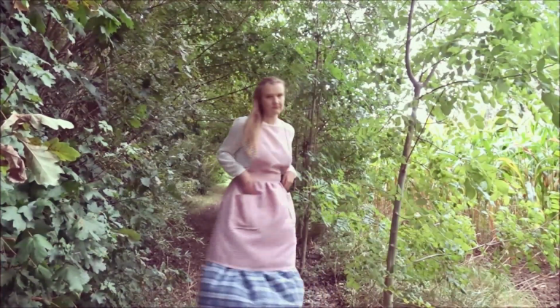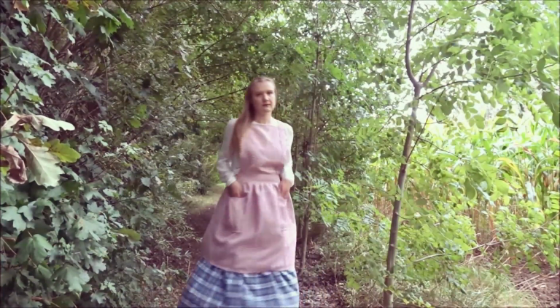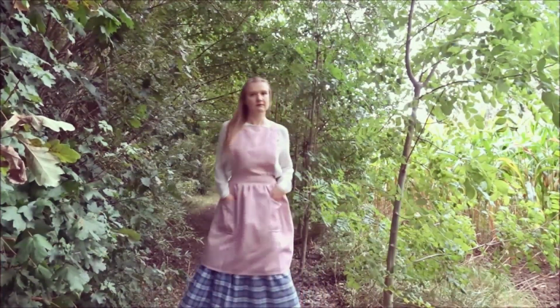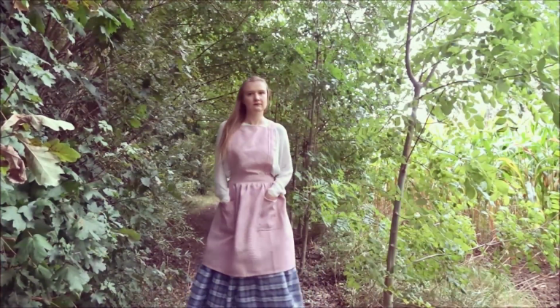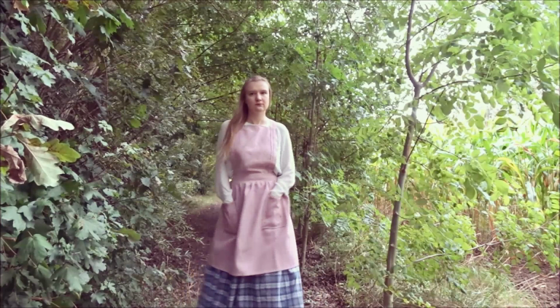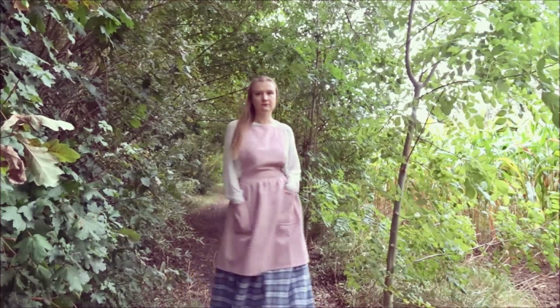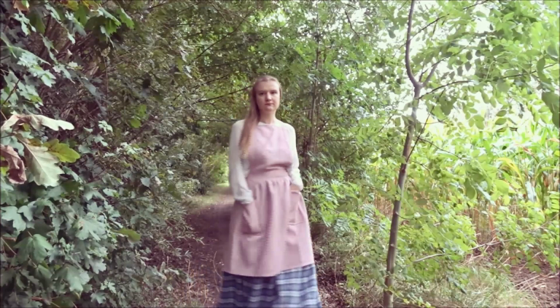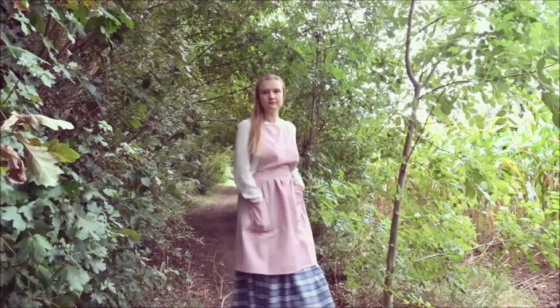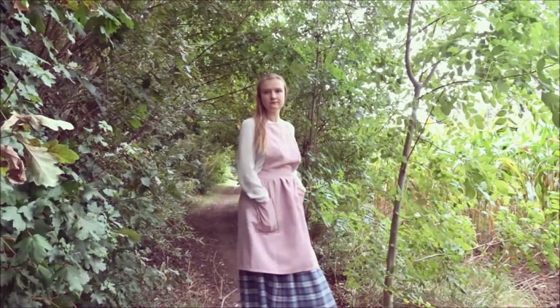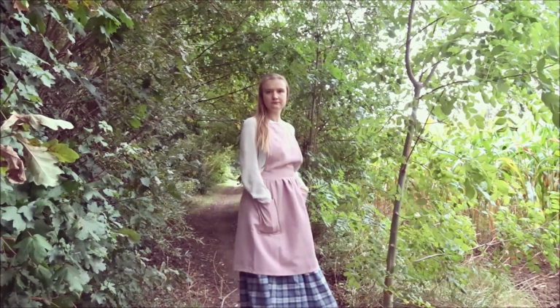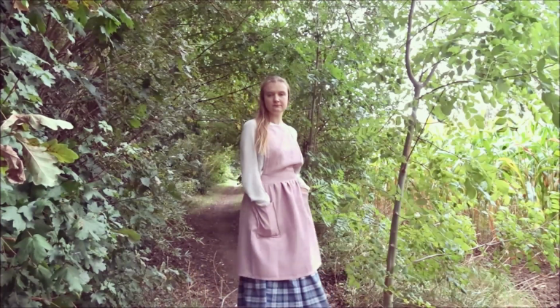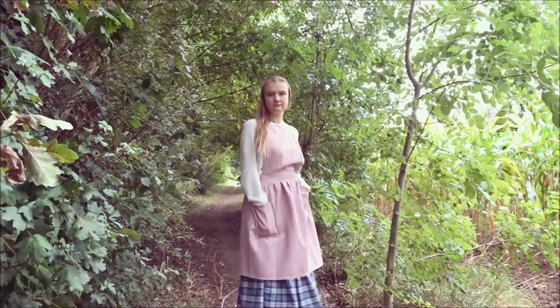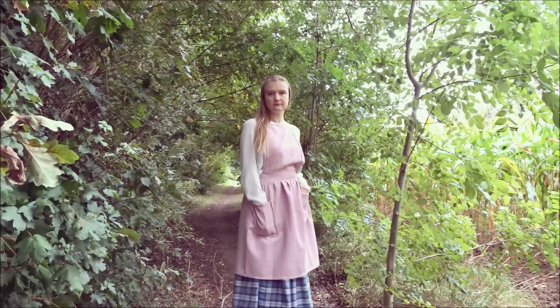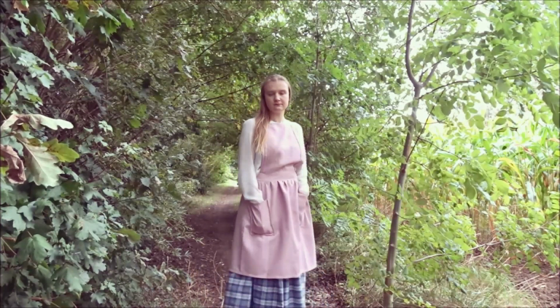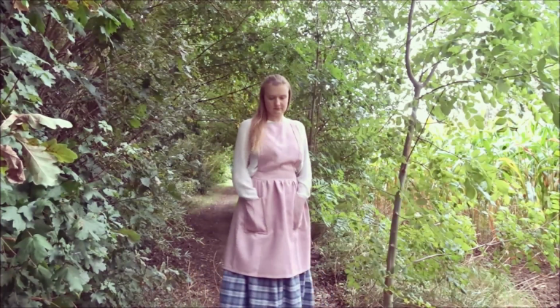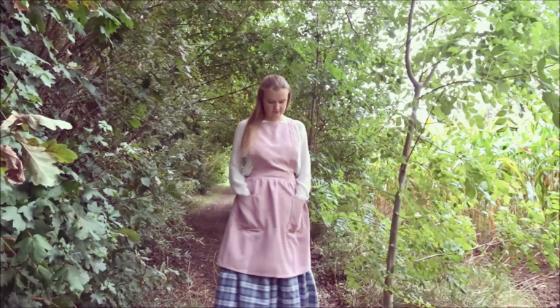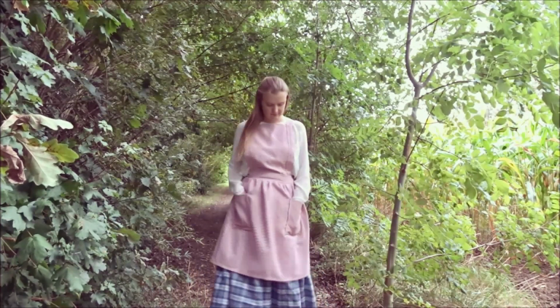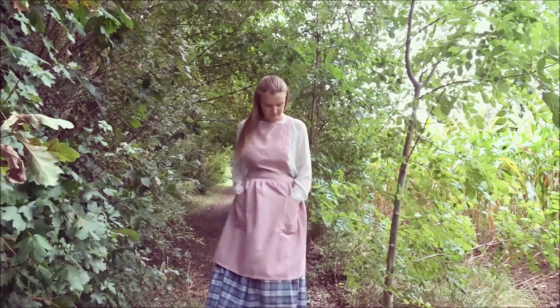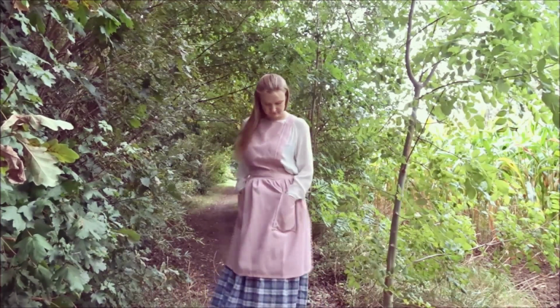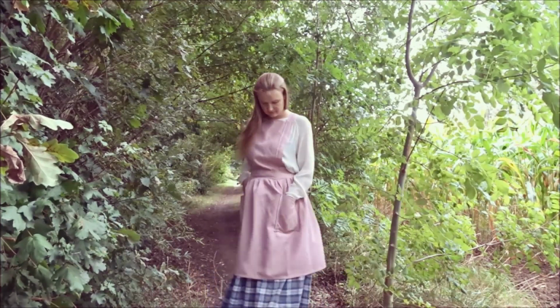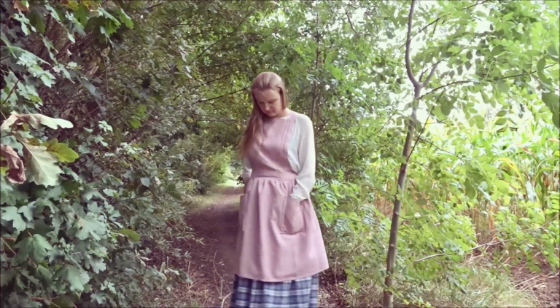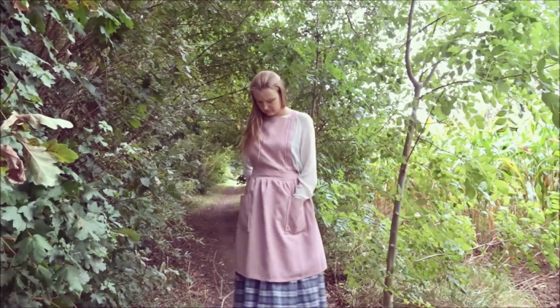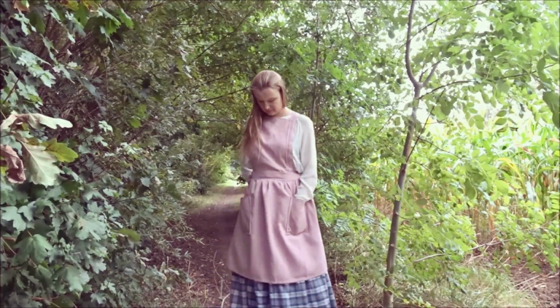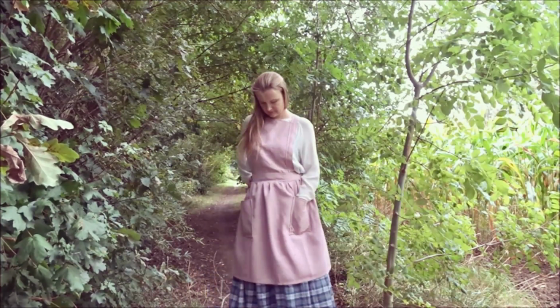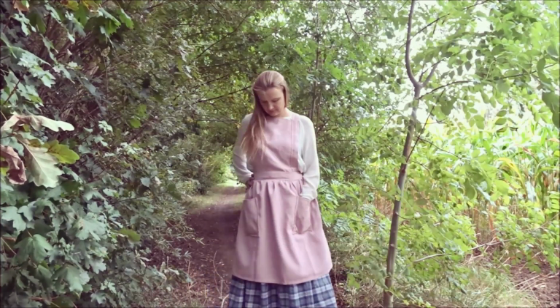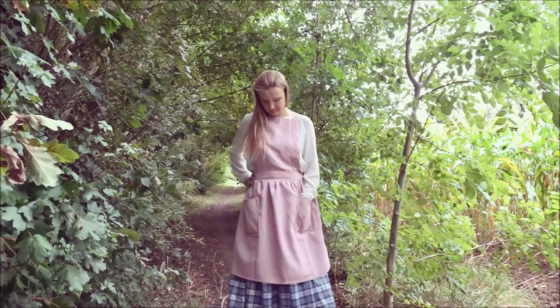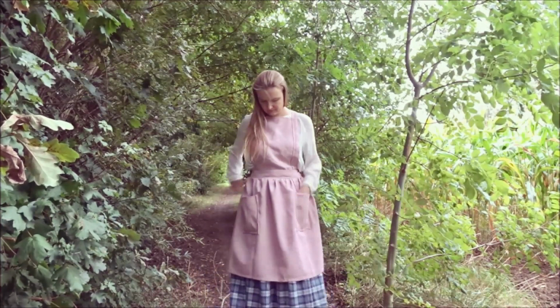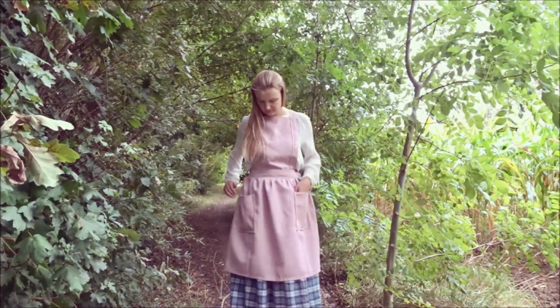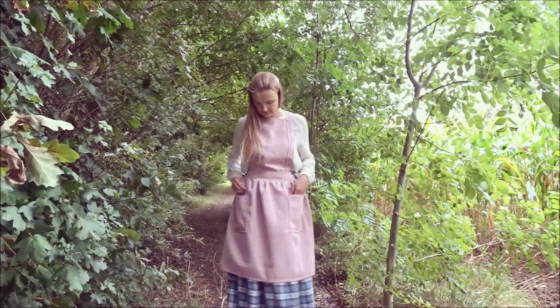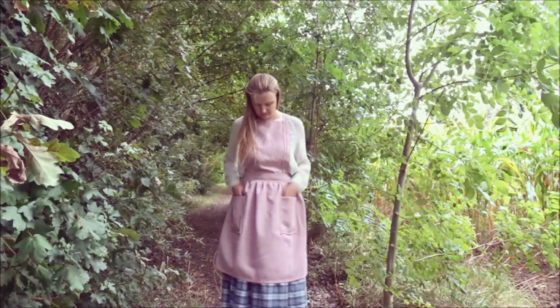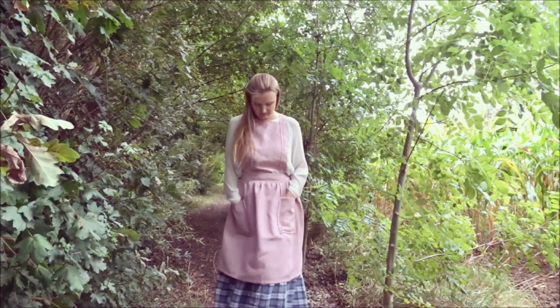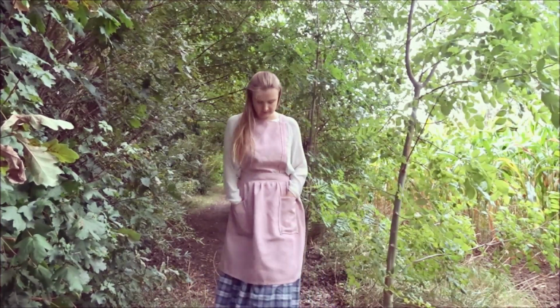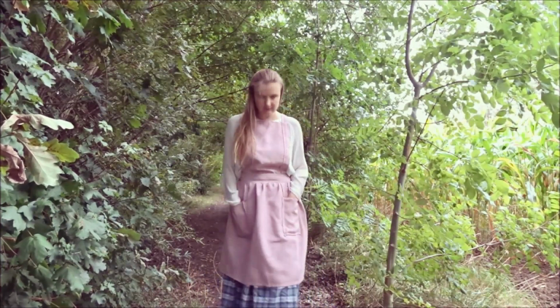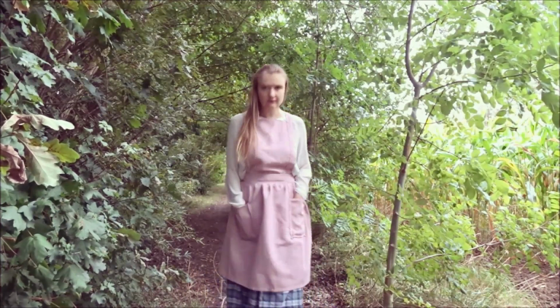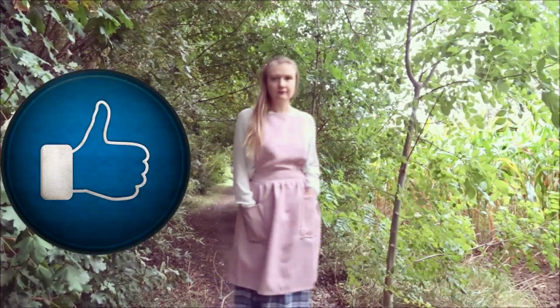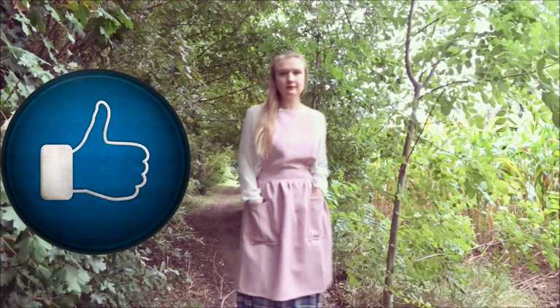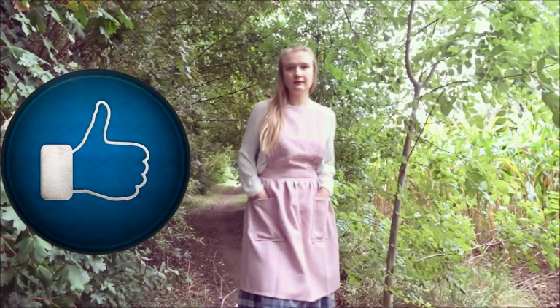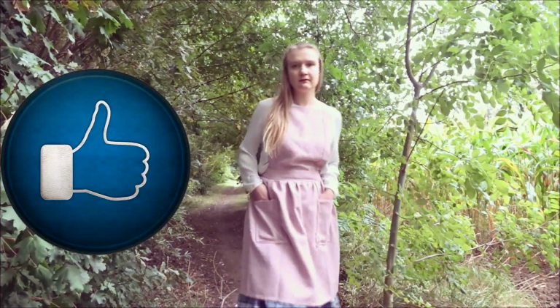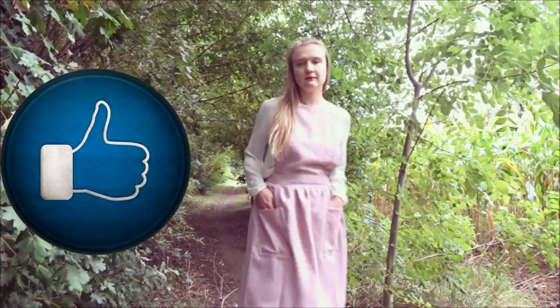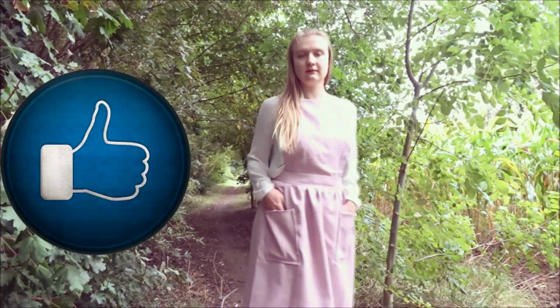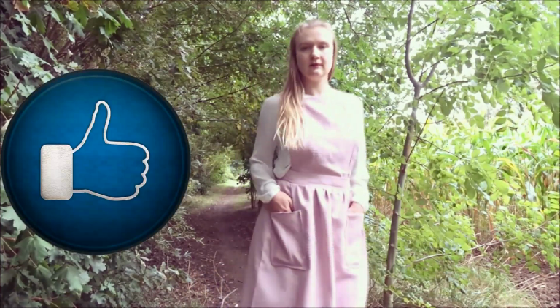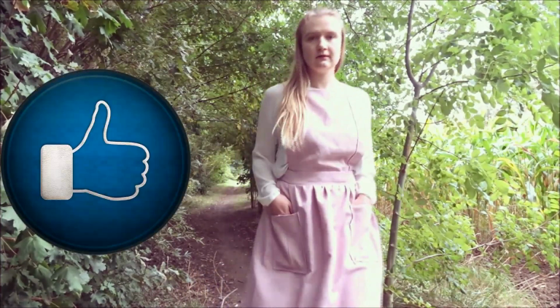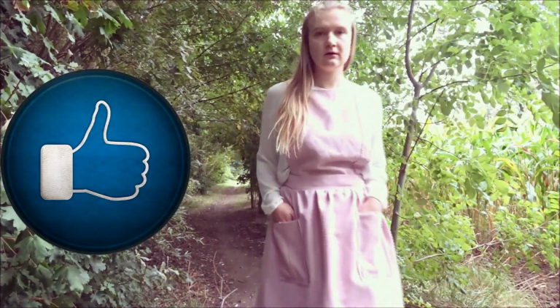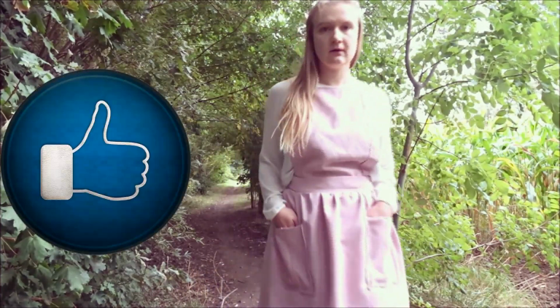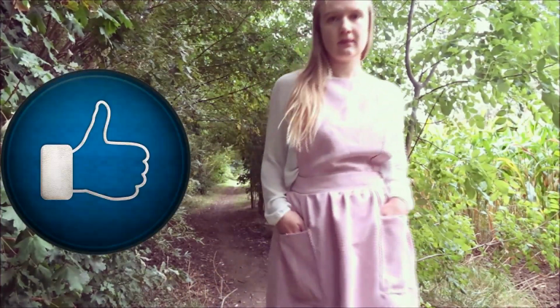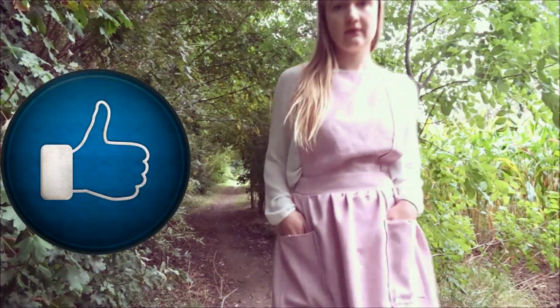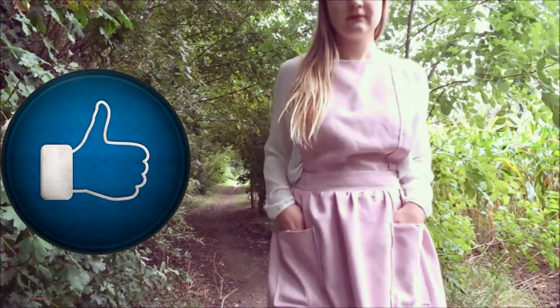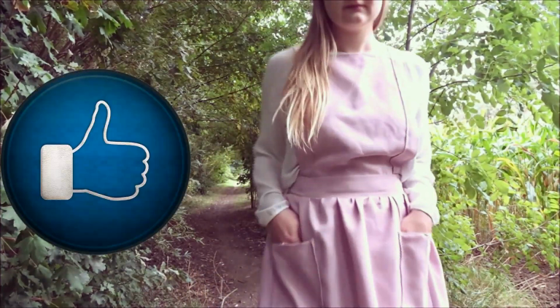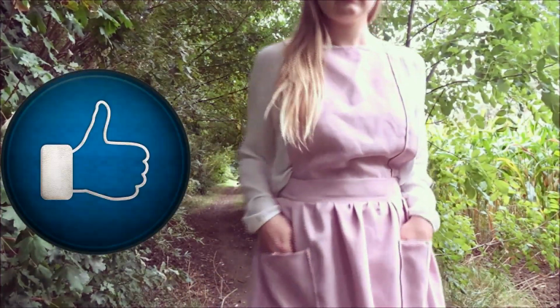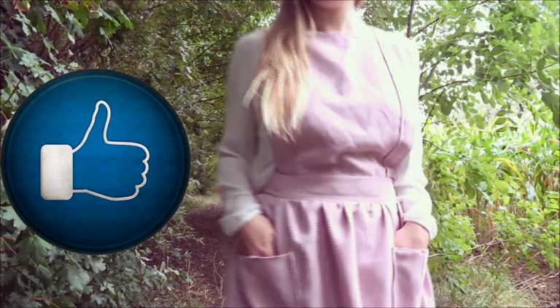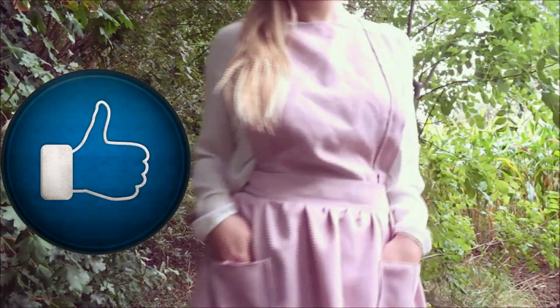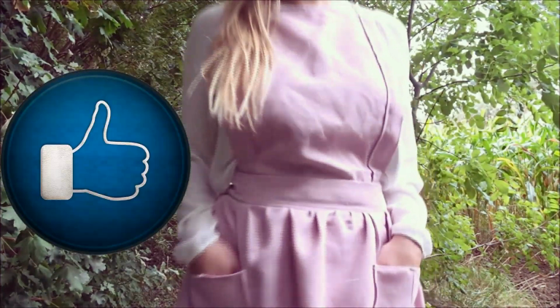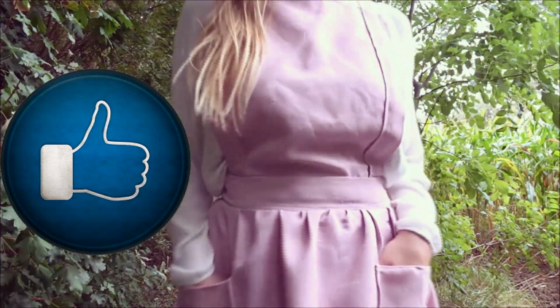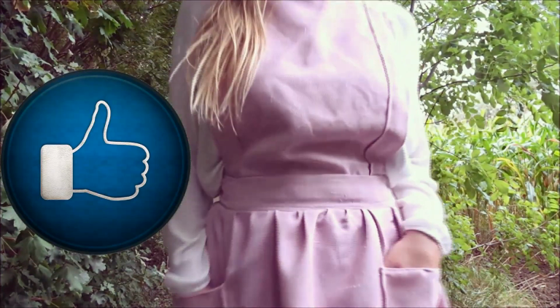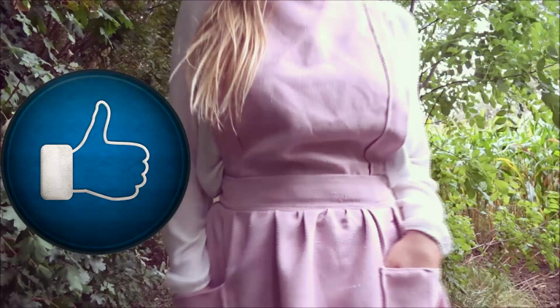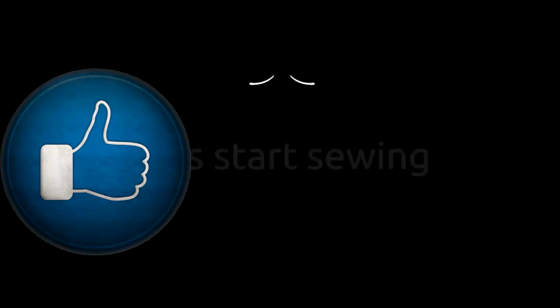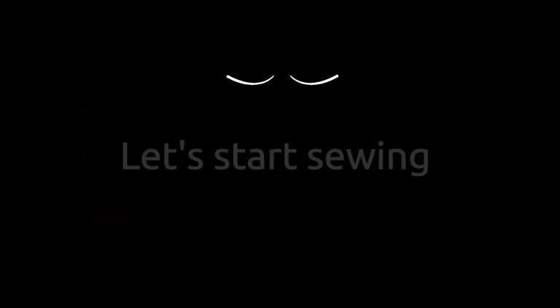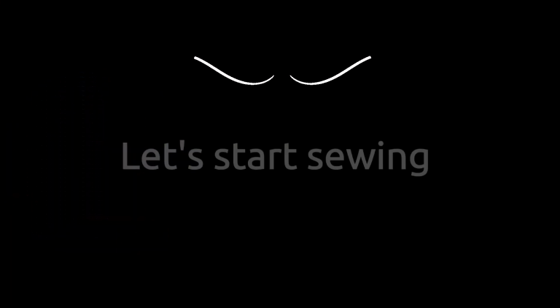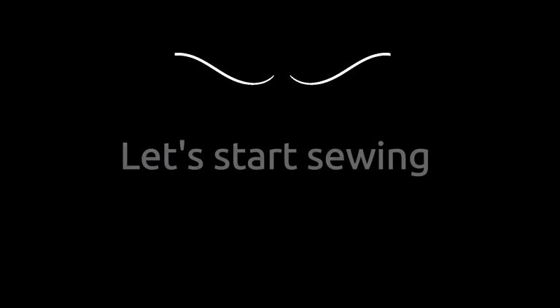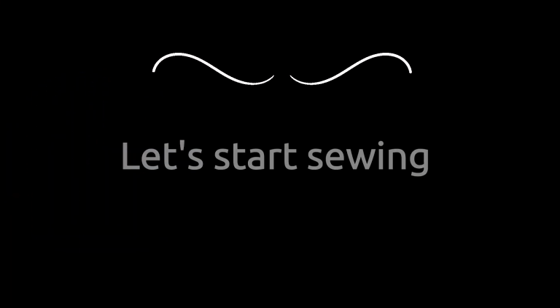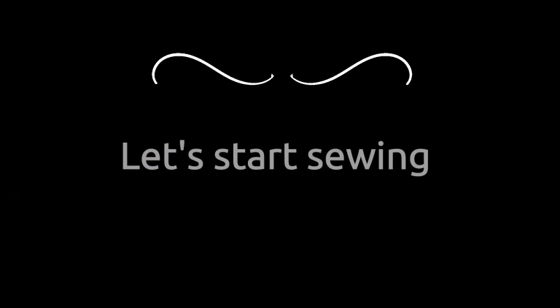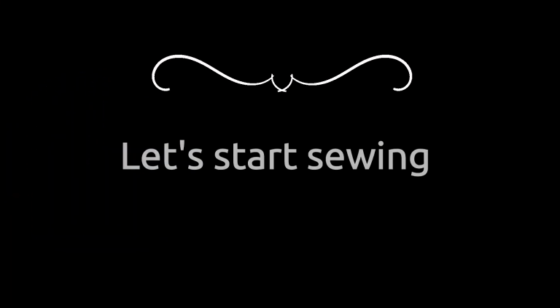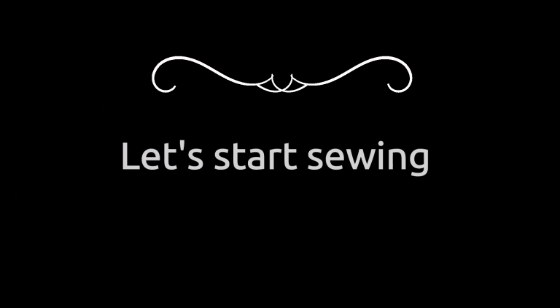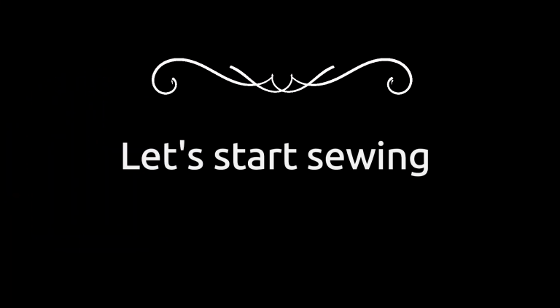In case you want this feeling too, keep watching this tutorial and give it a big thumbs up. Okay, let's start sewing!